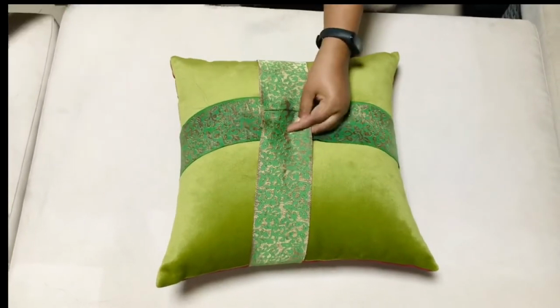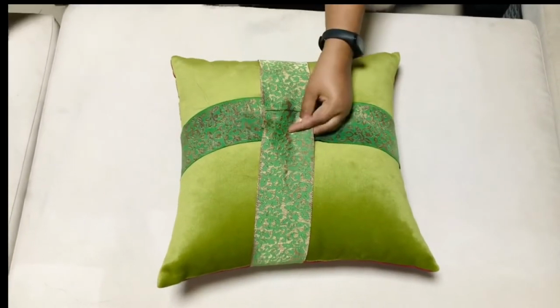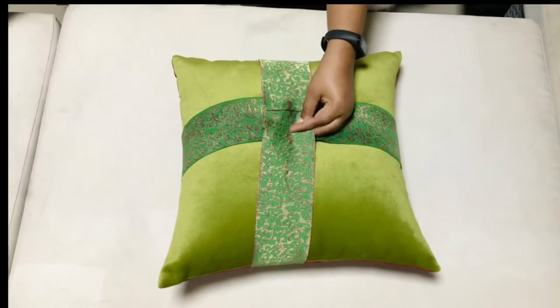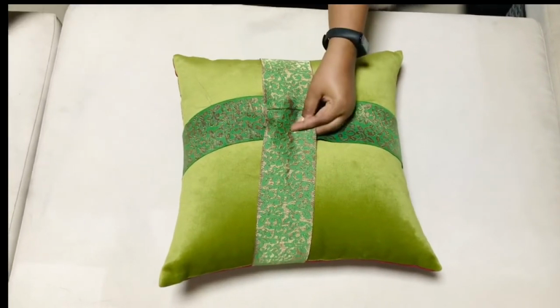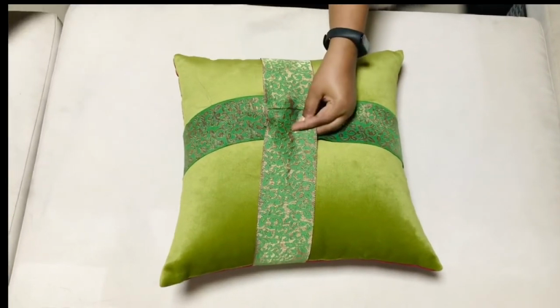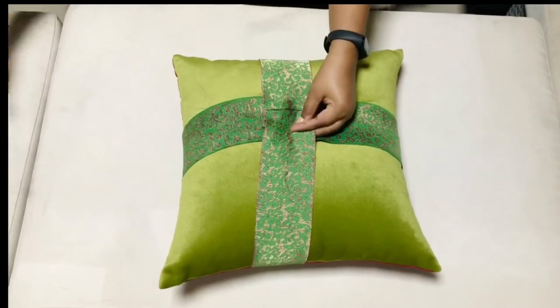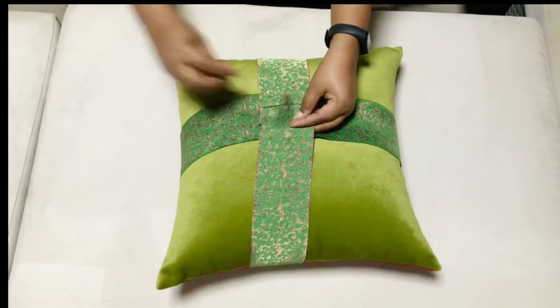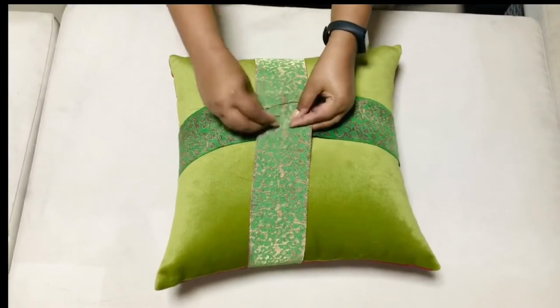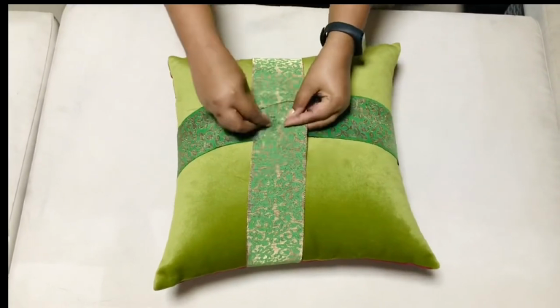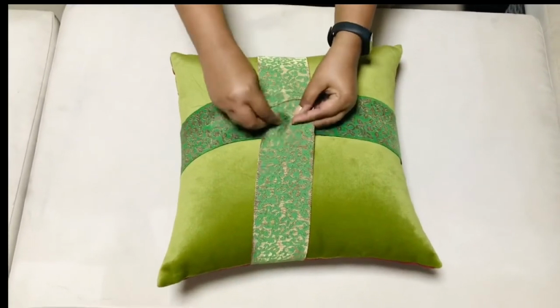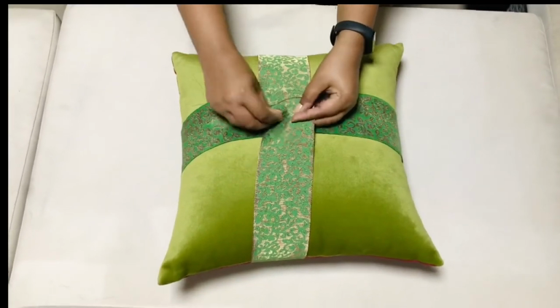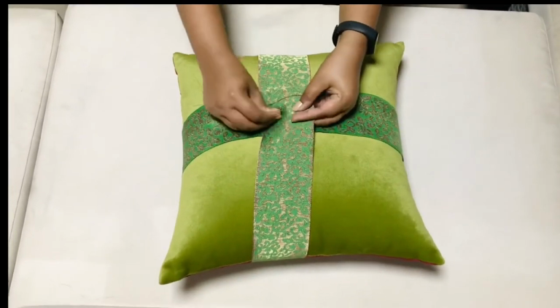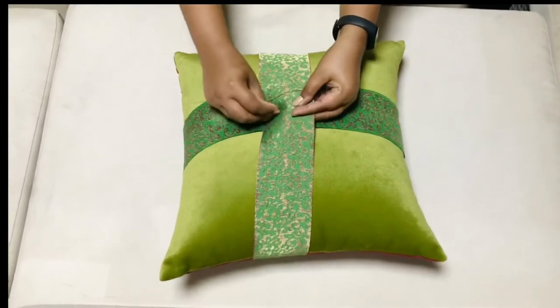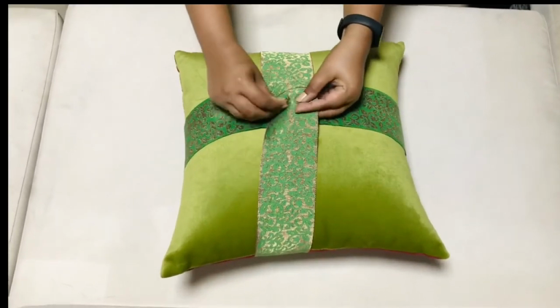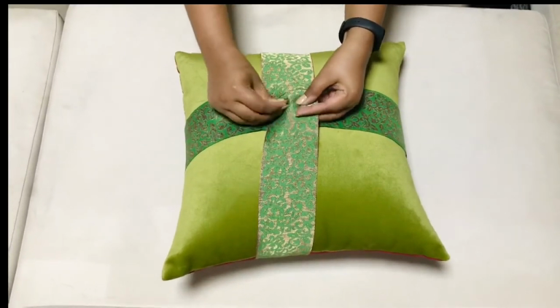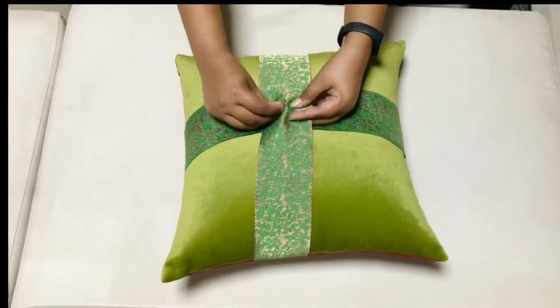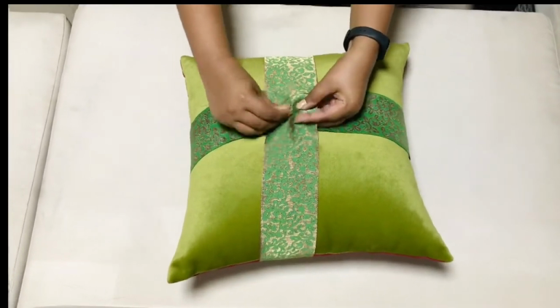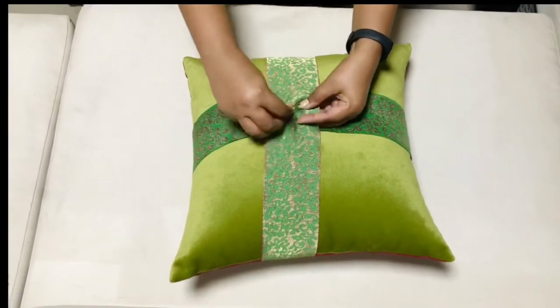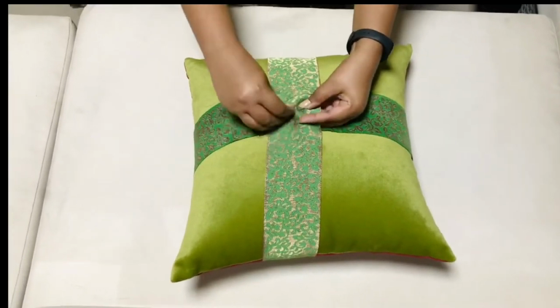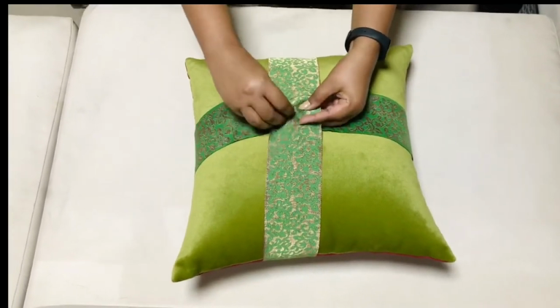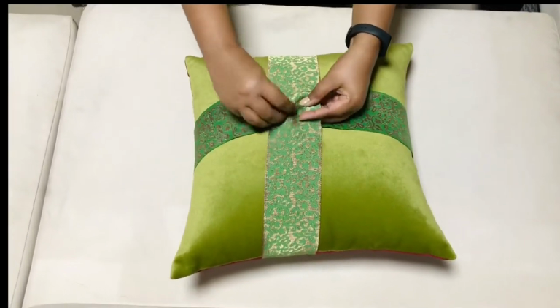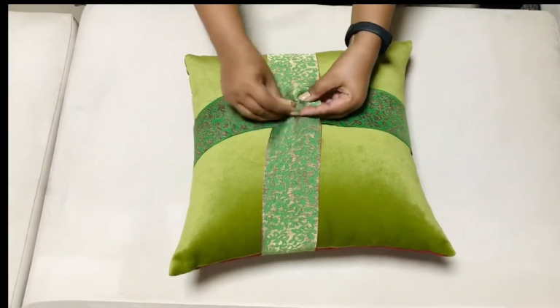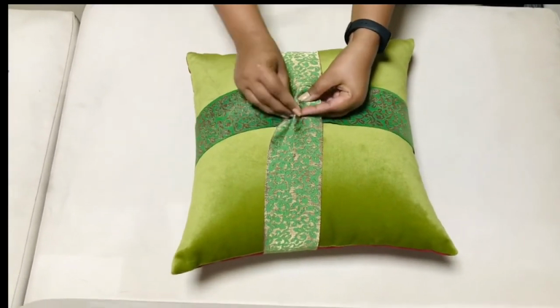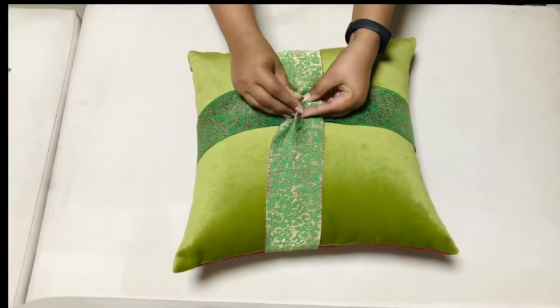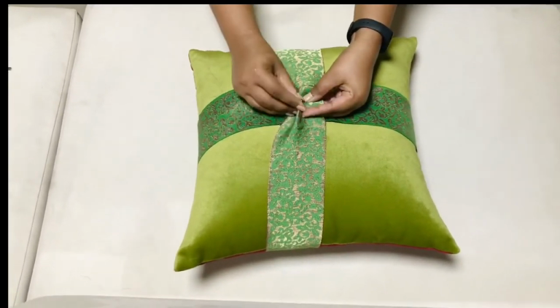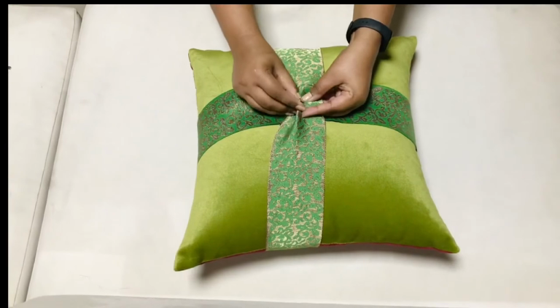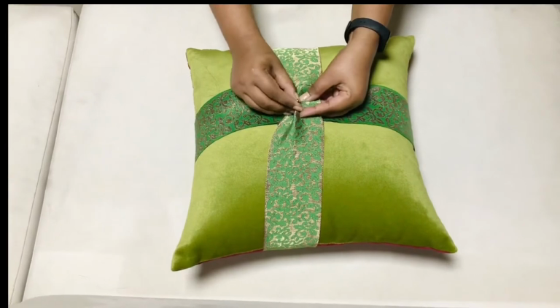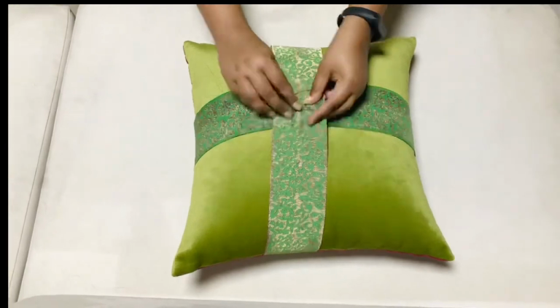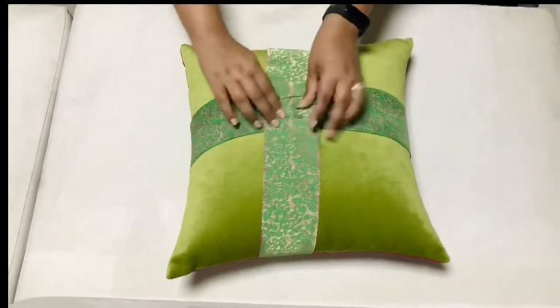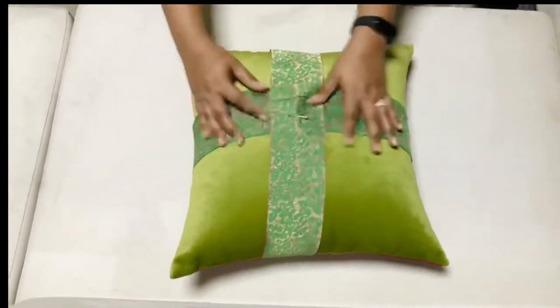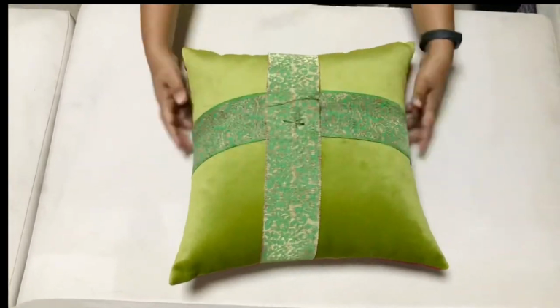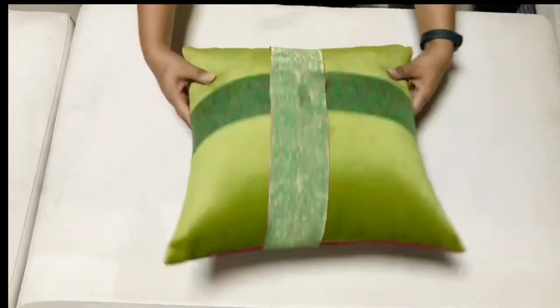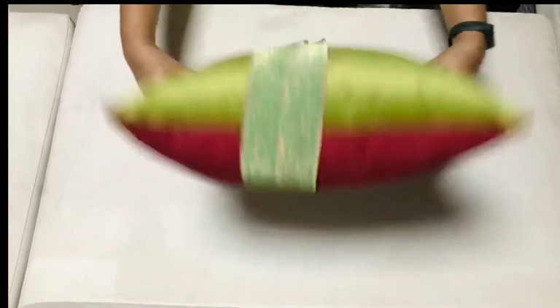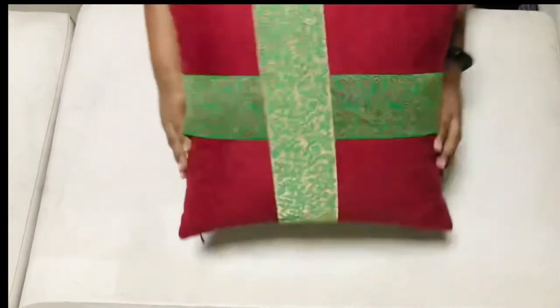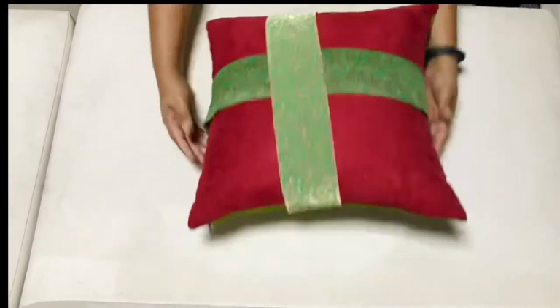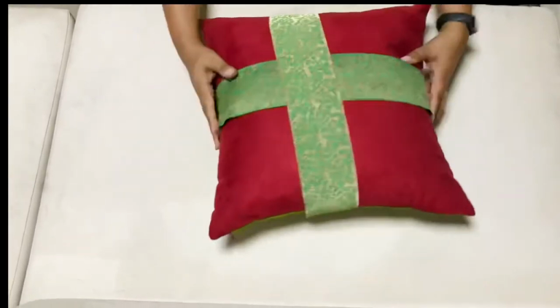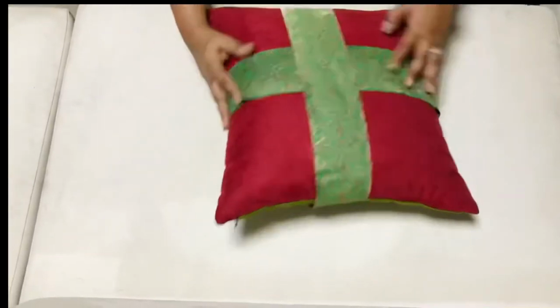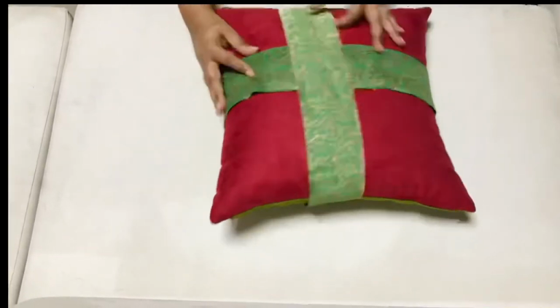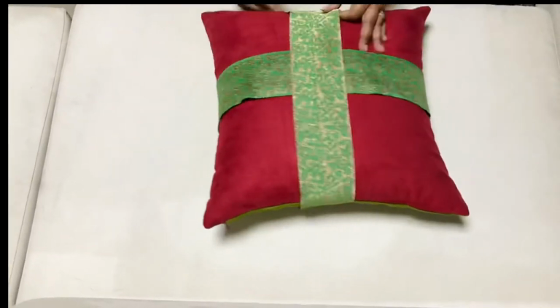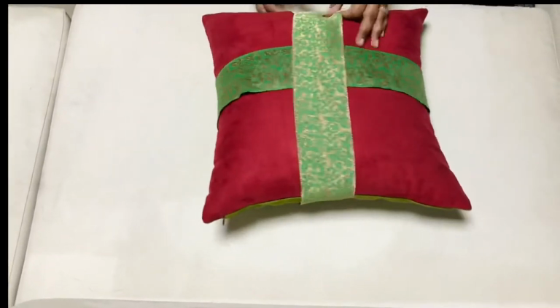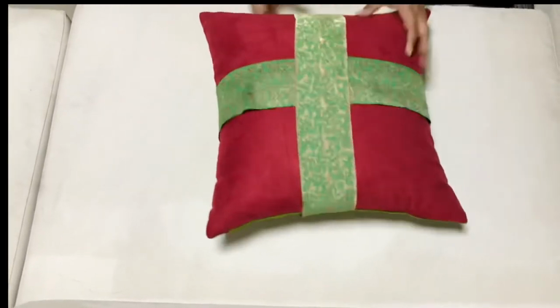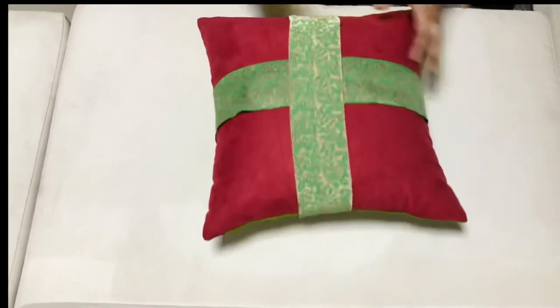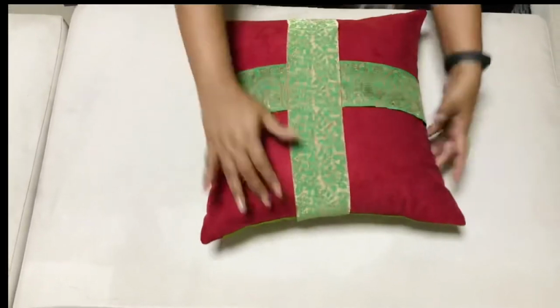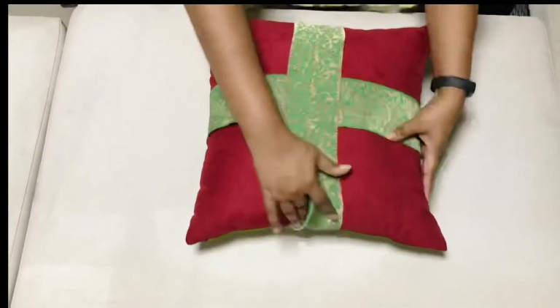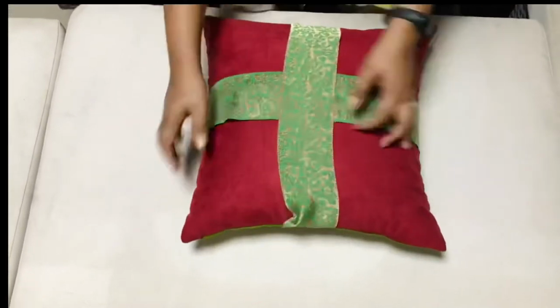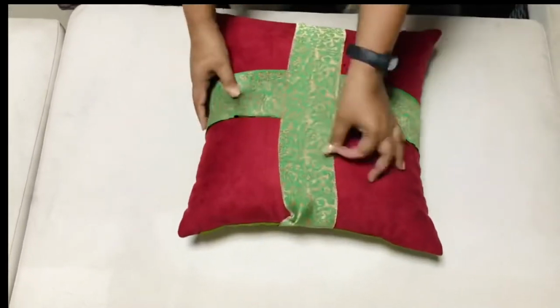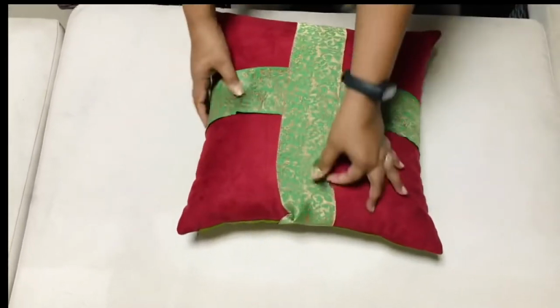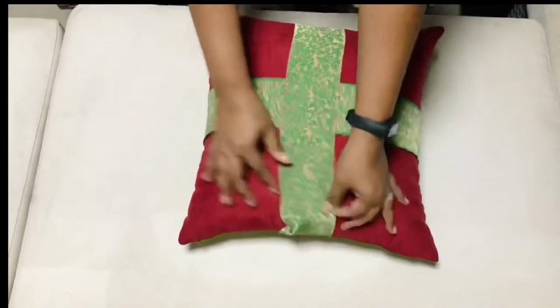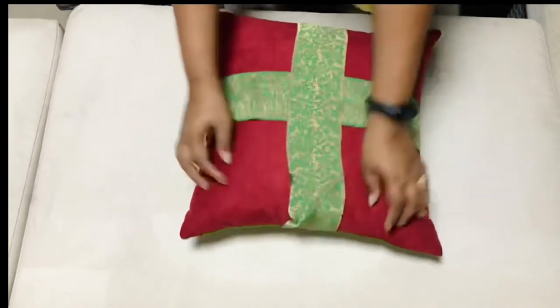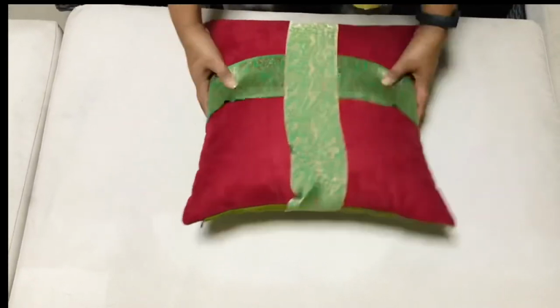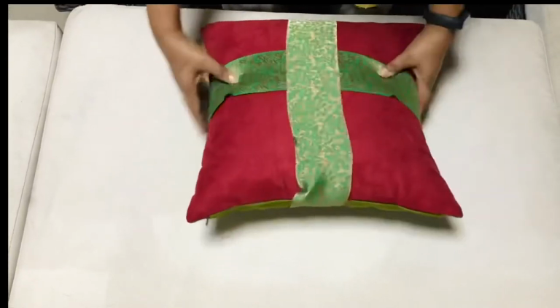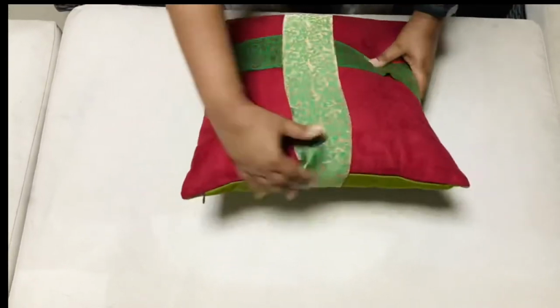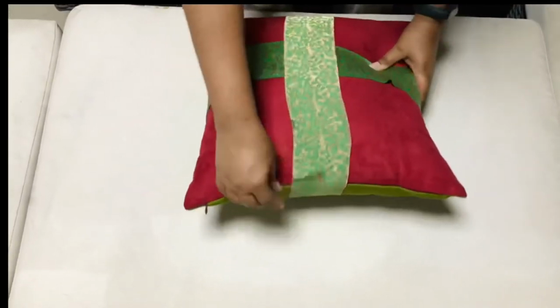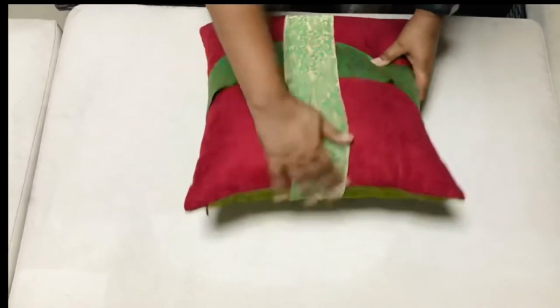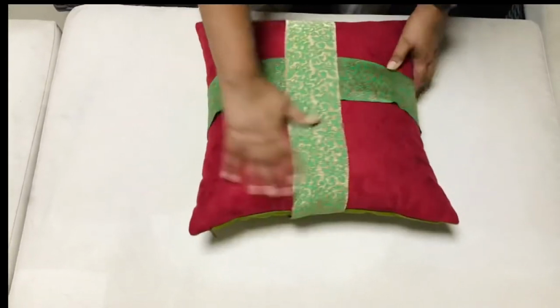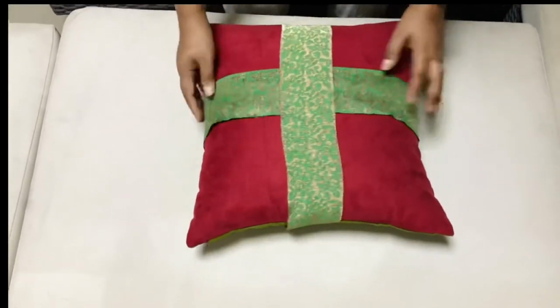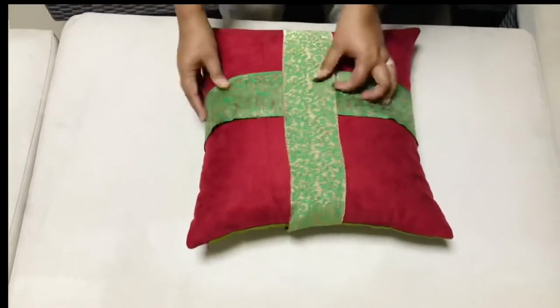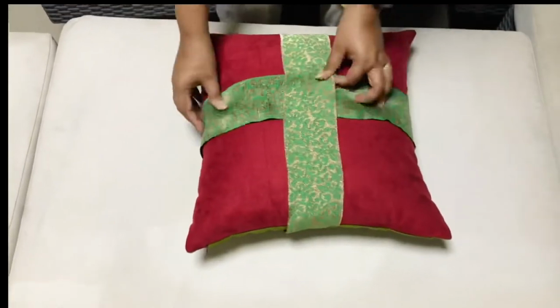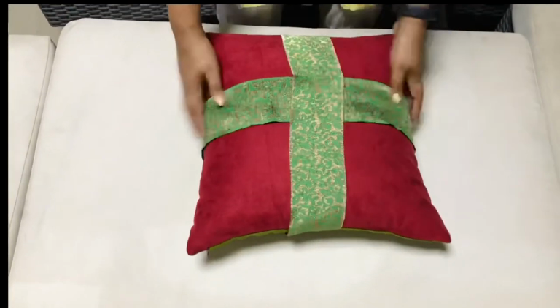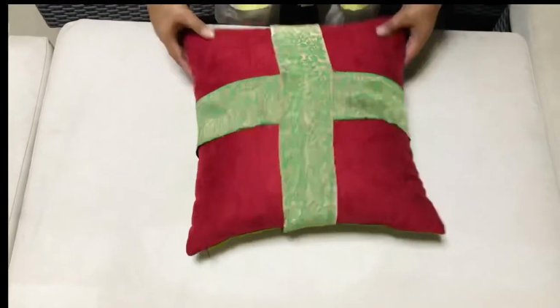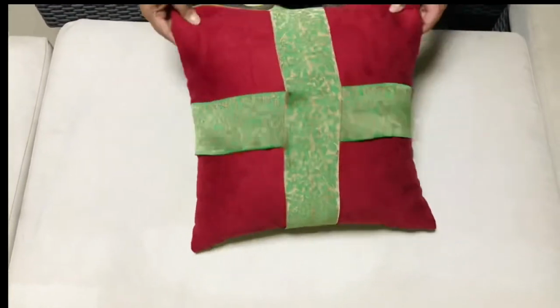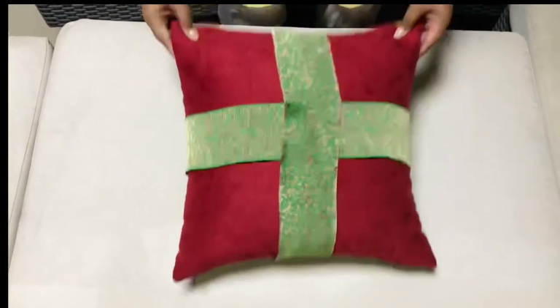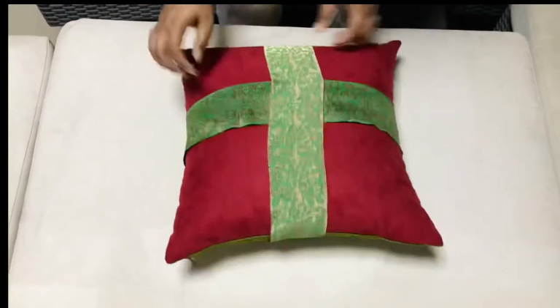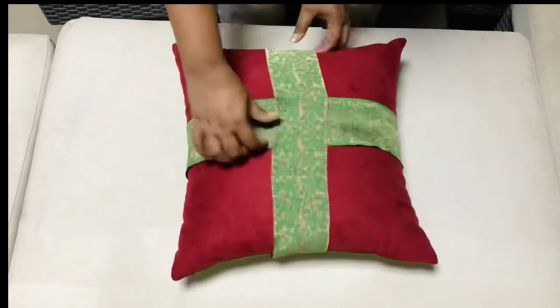Friends, you can use saree broaches in place of a safety pin. That will look so beautiful.